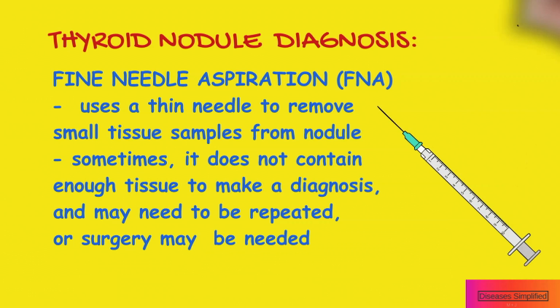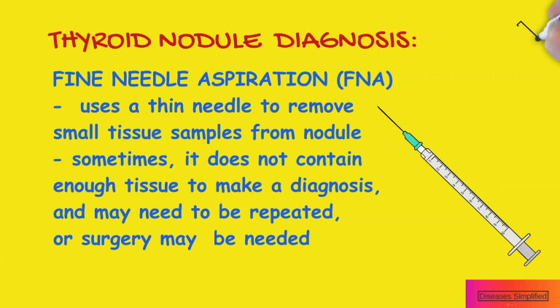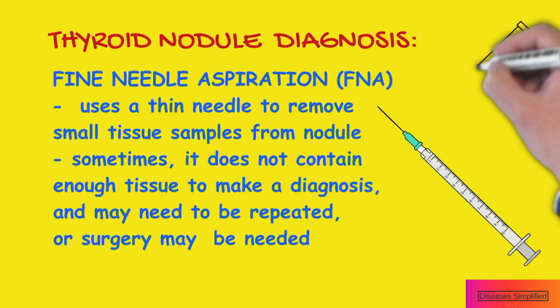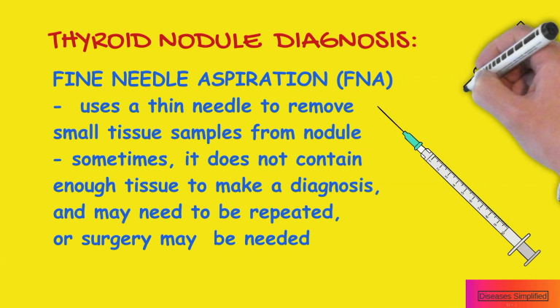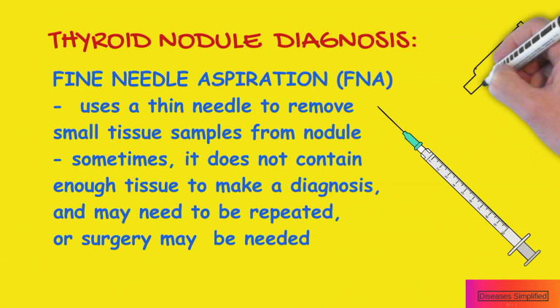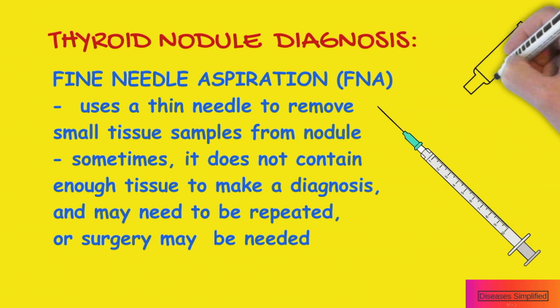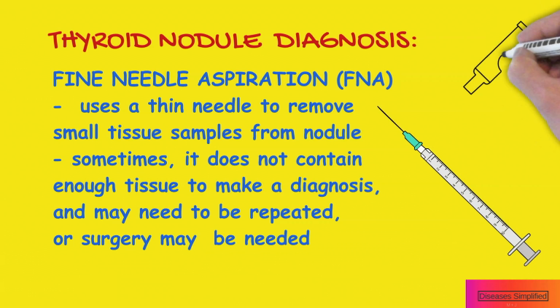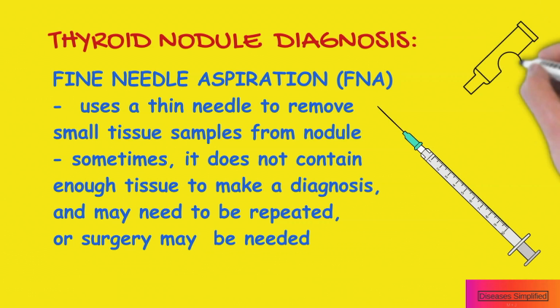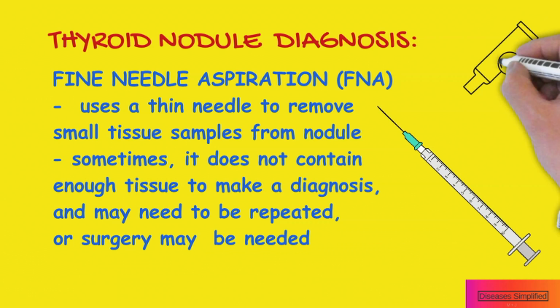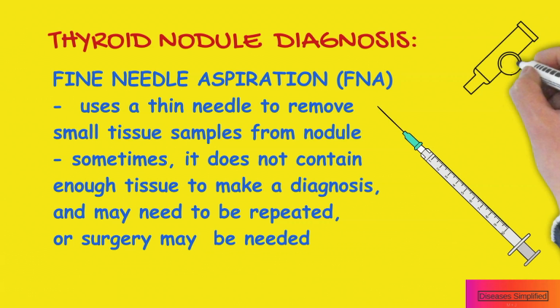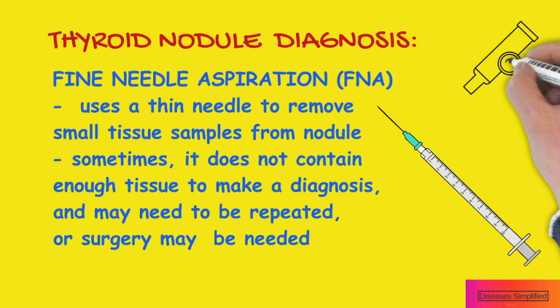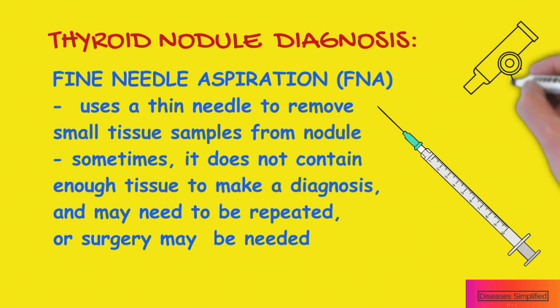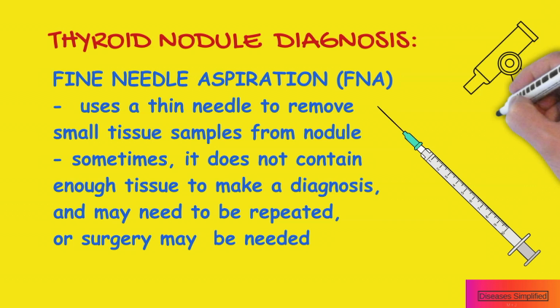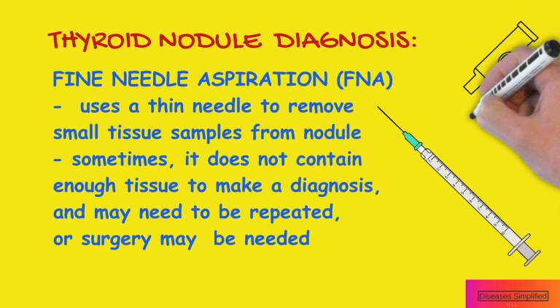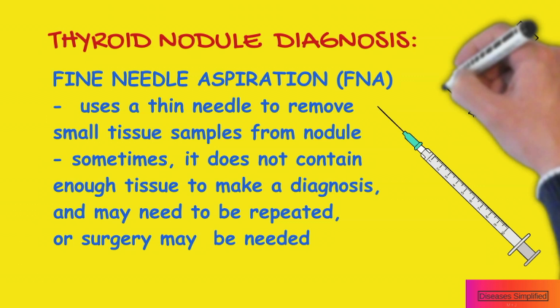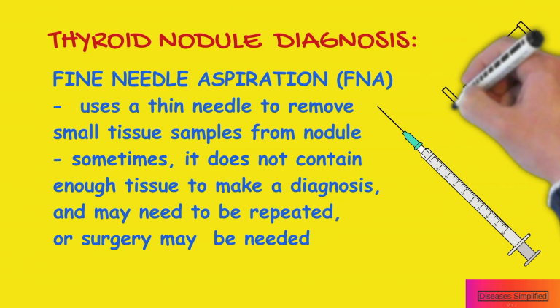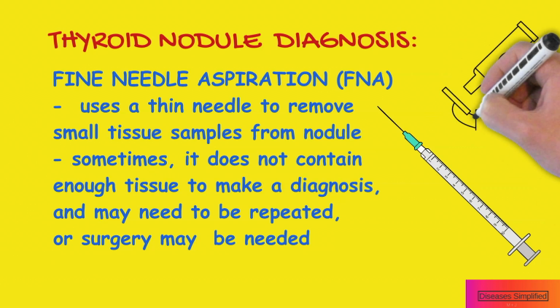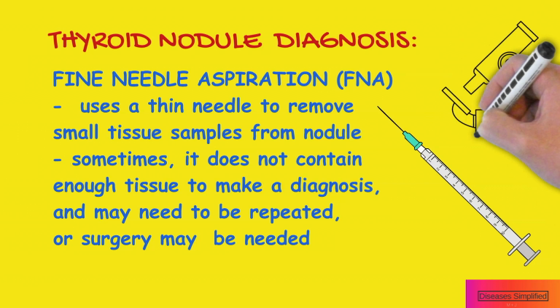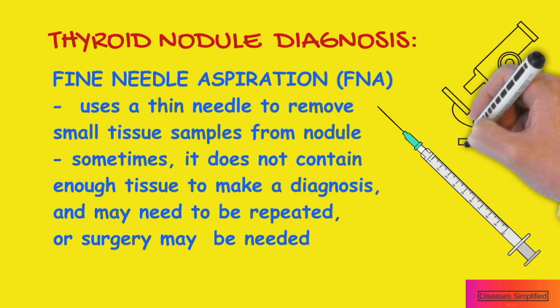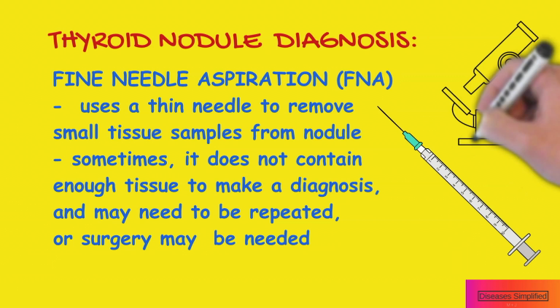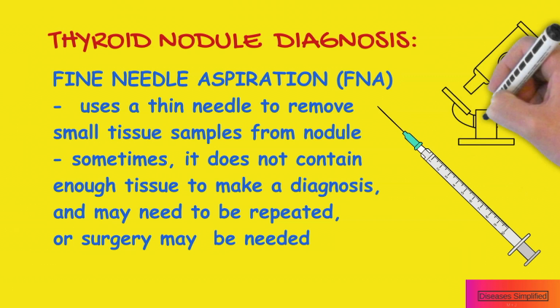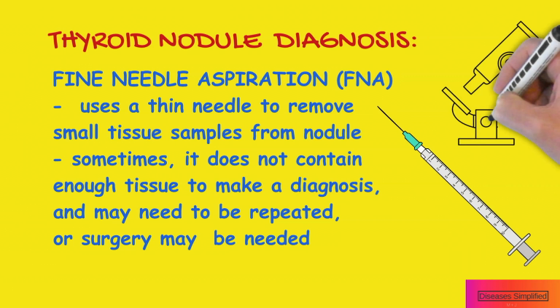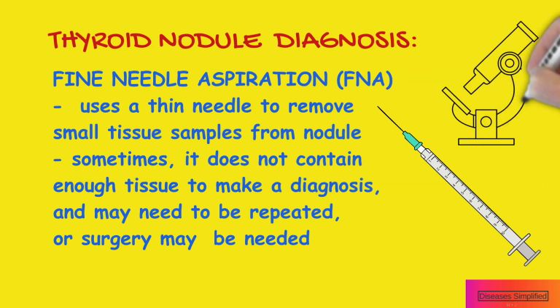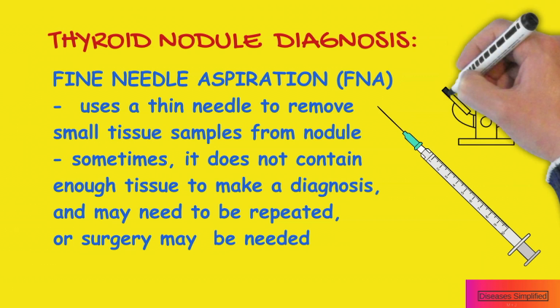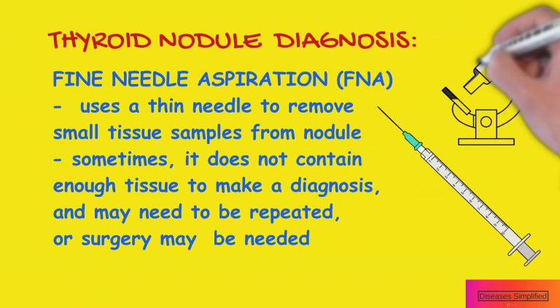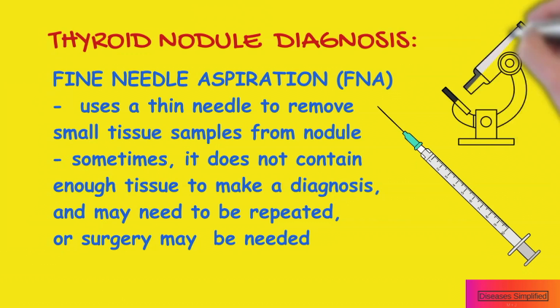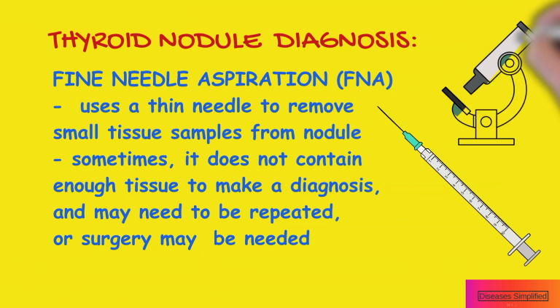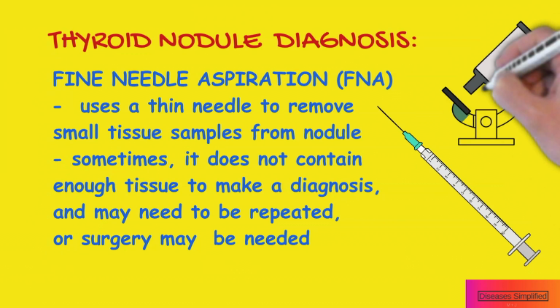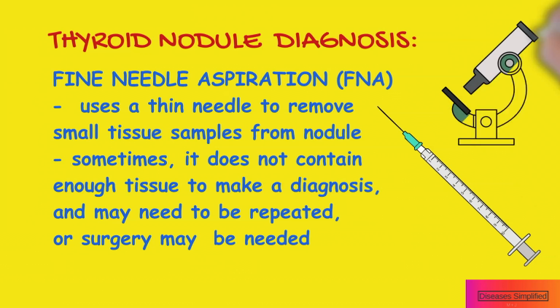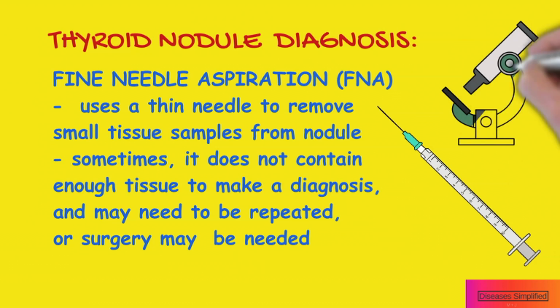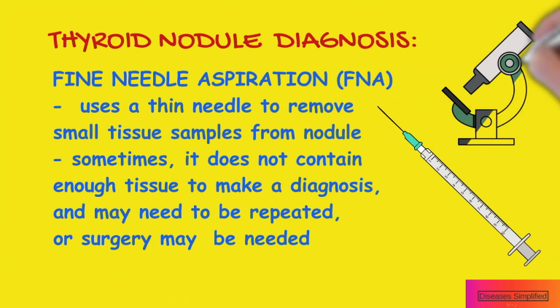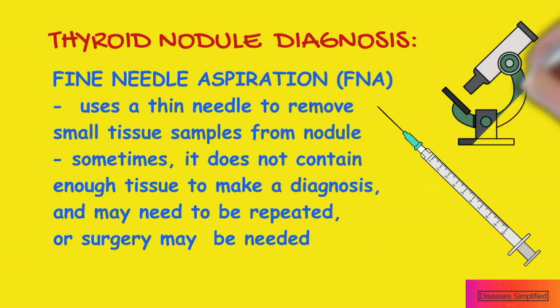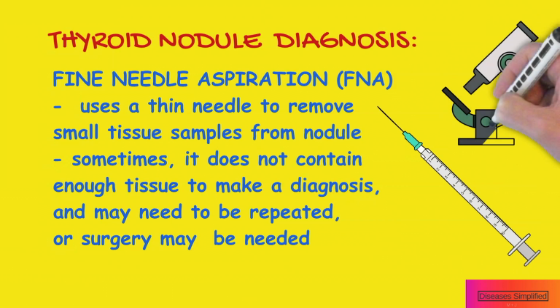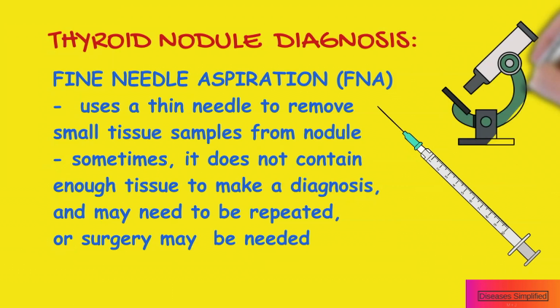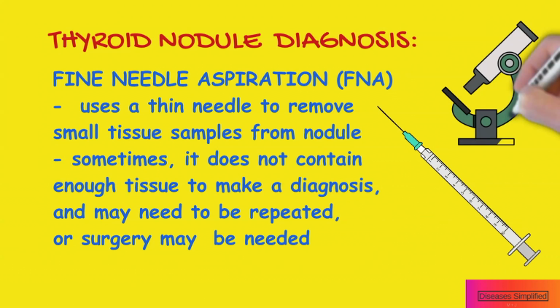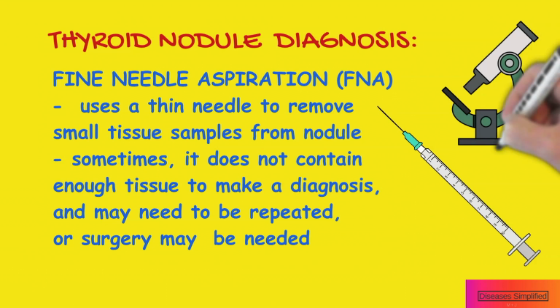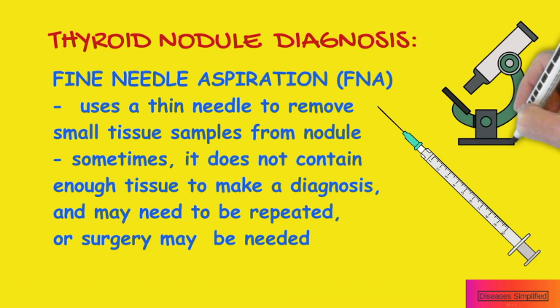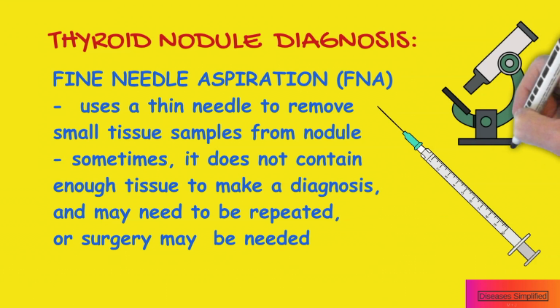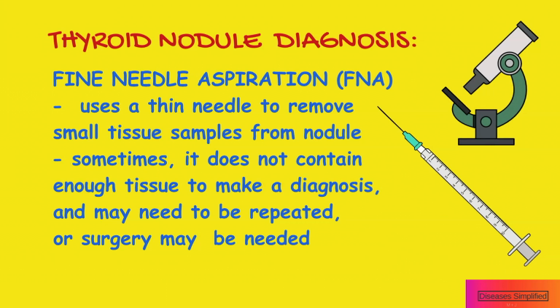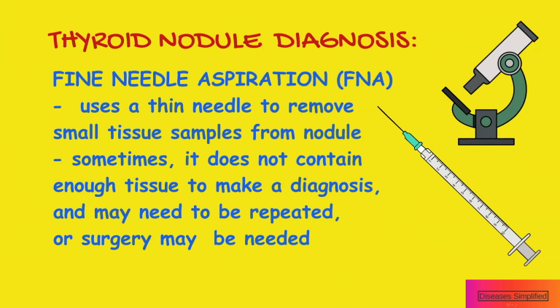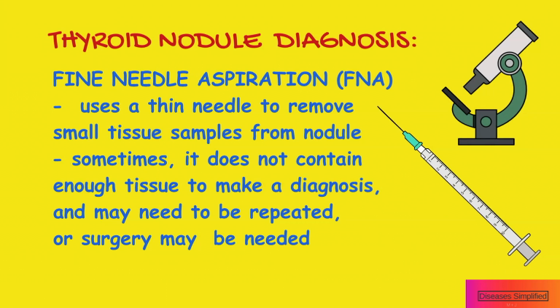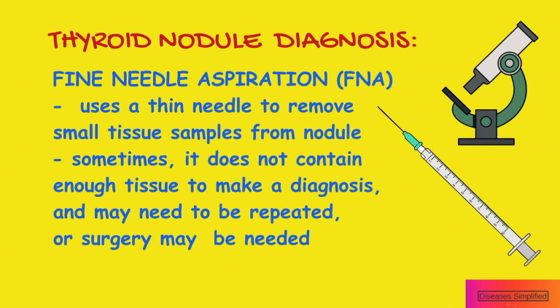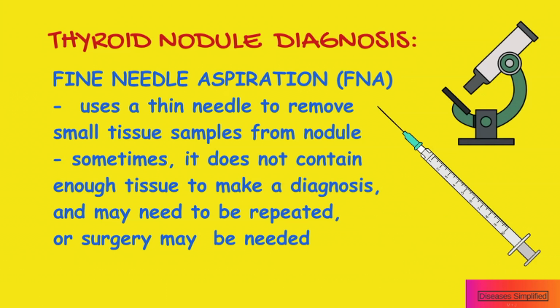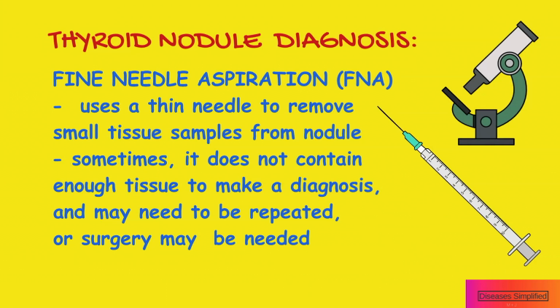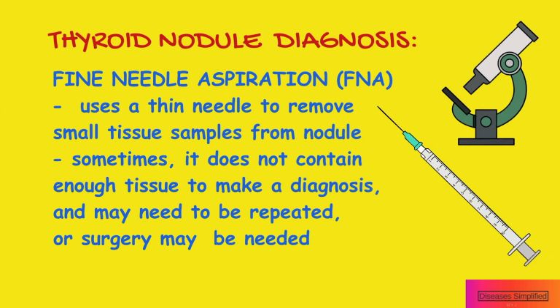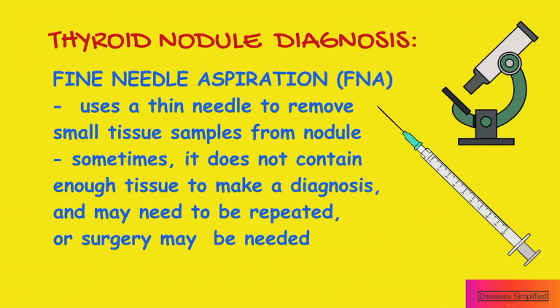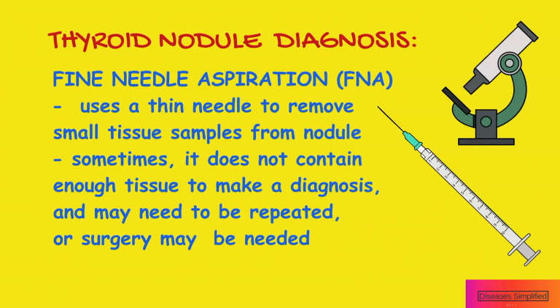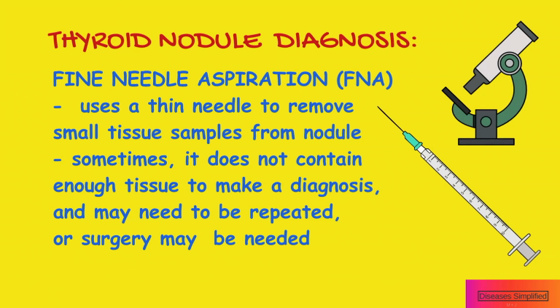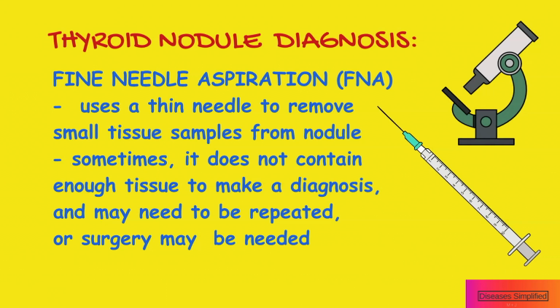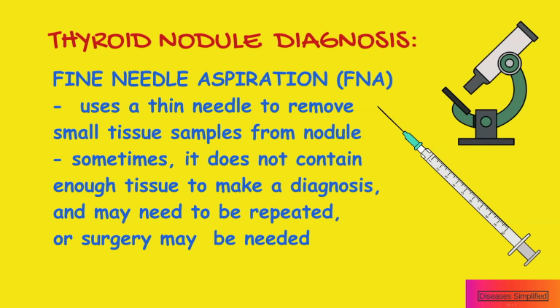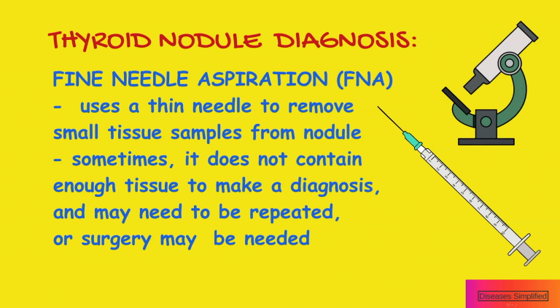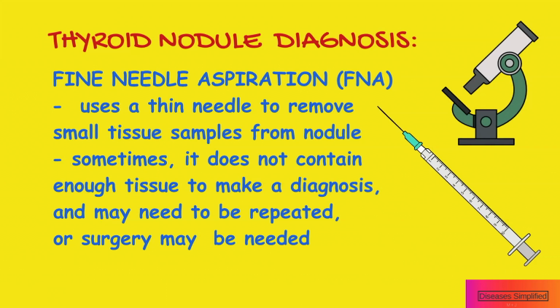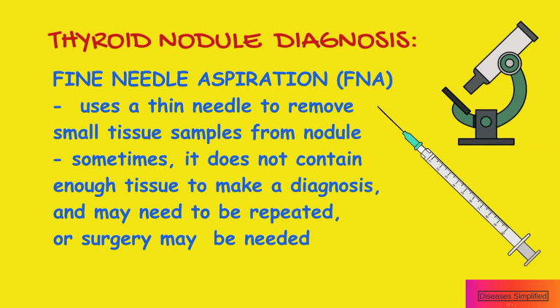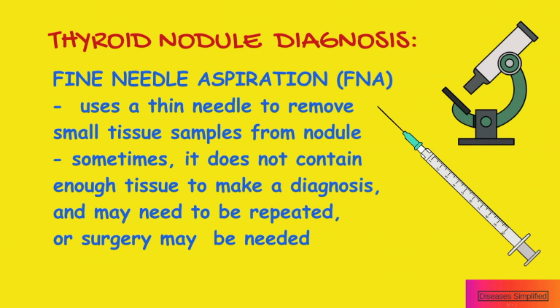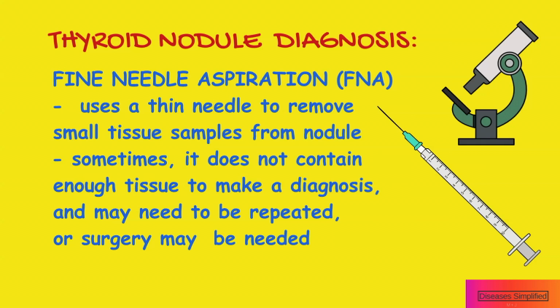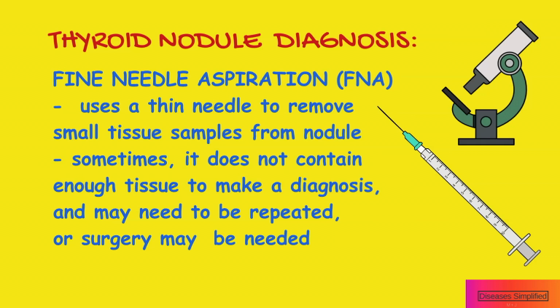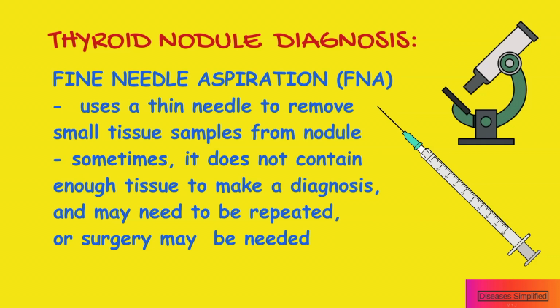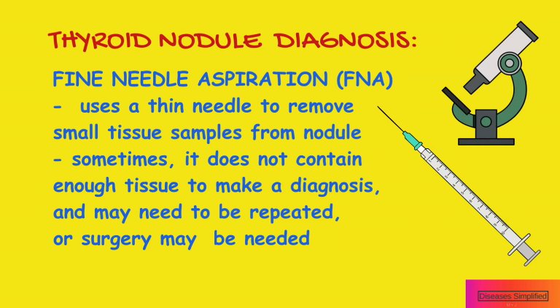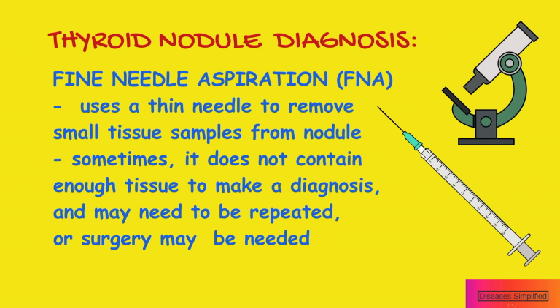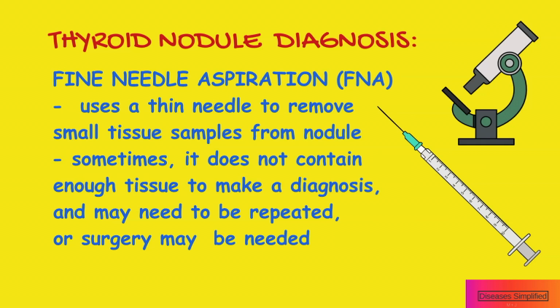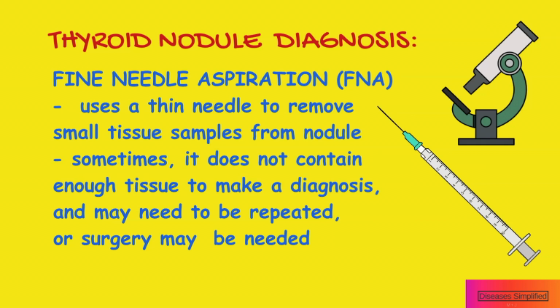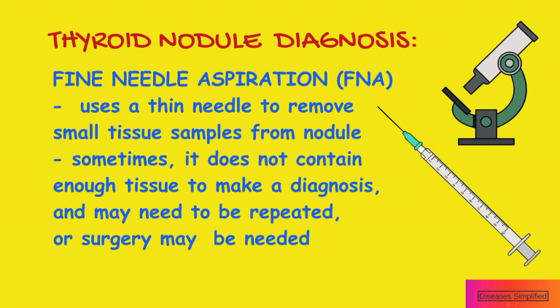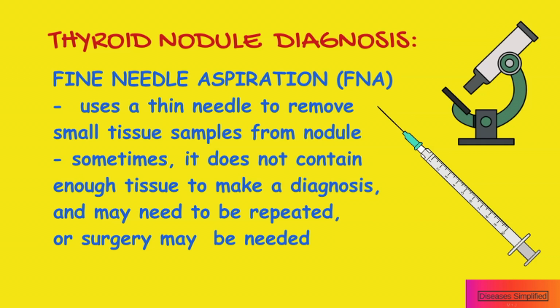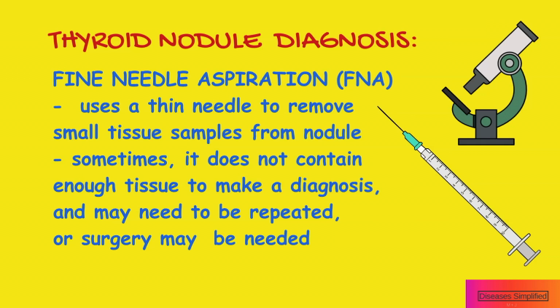In some cases, the biopsy does not contain enough tissue to make a diagnosis. Surgery may be recommended for indeterminate nodules for a definitive diagnosis.